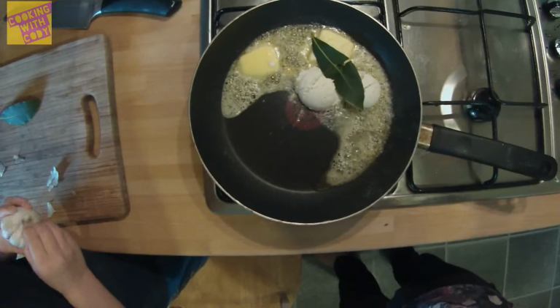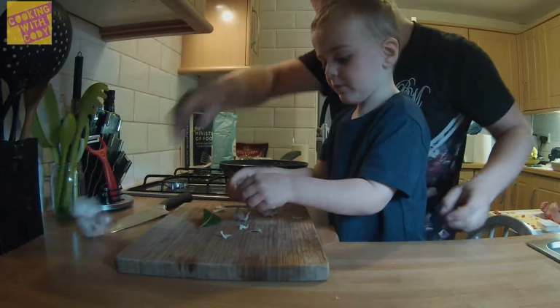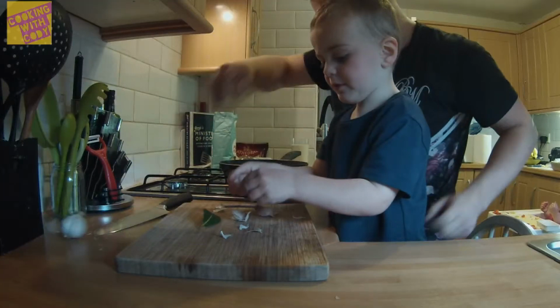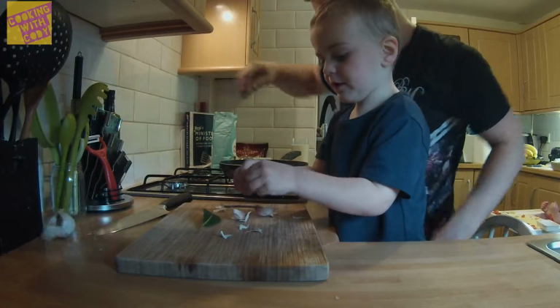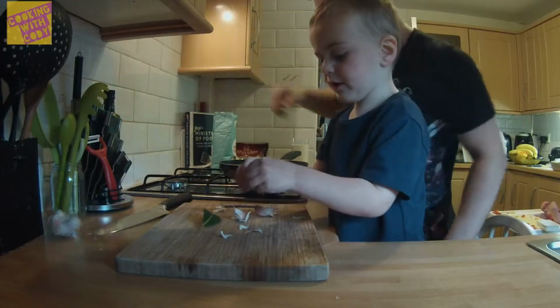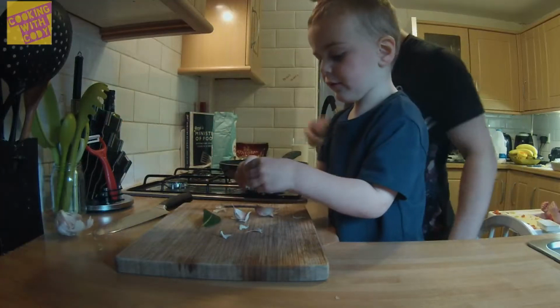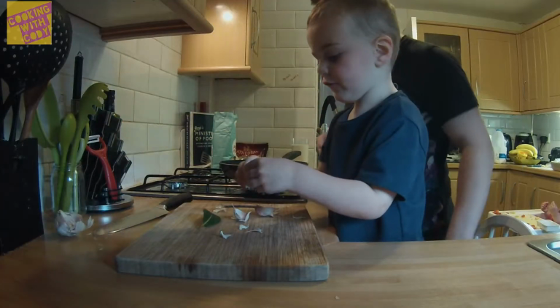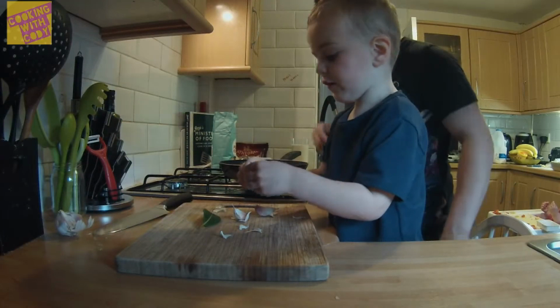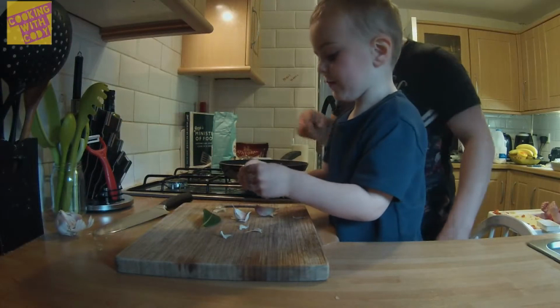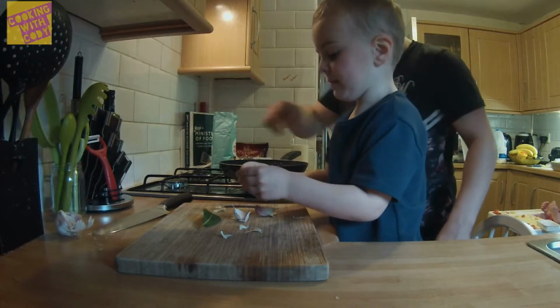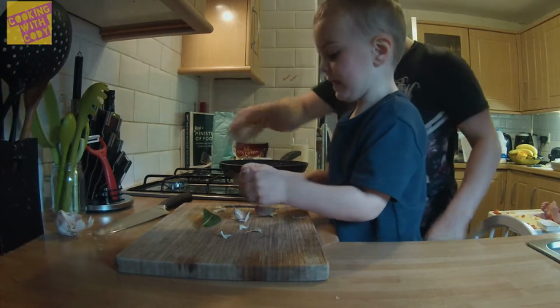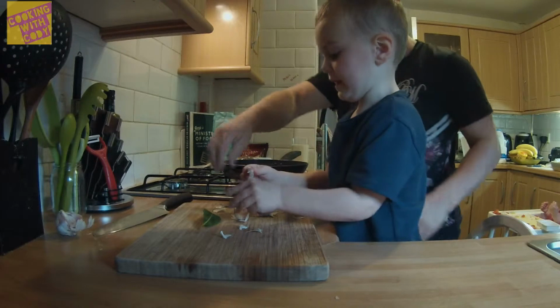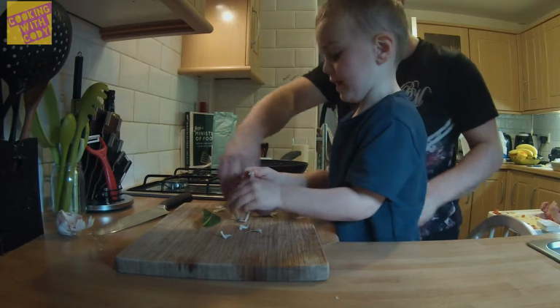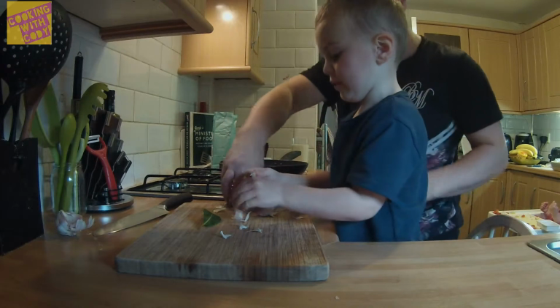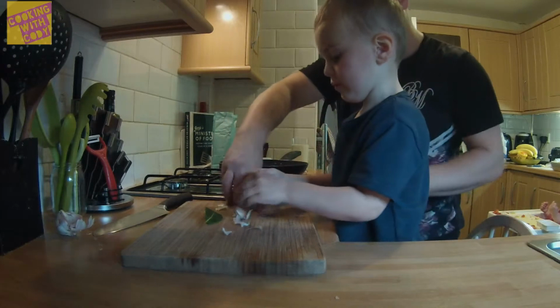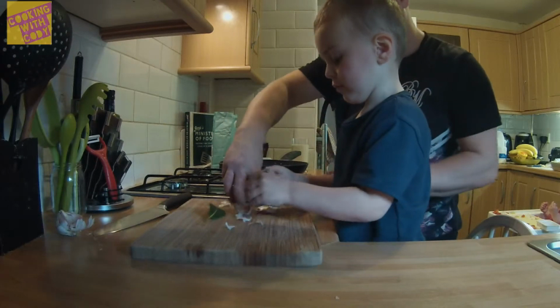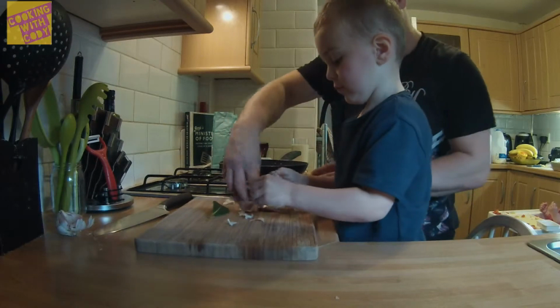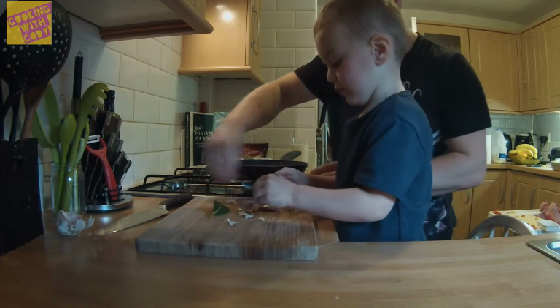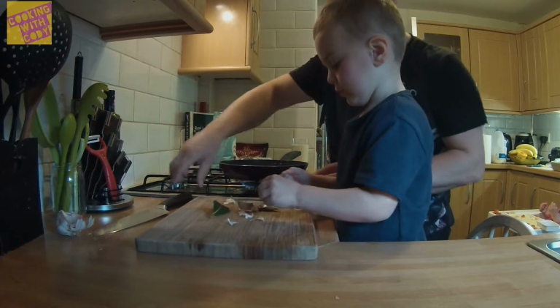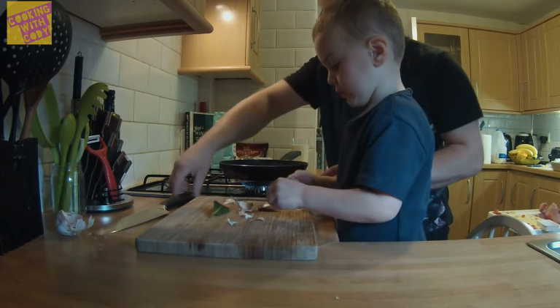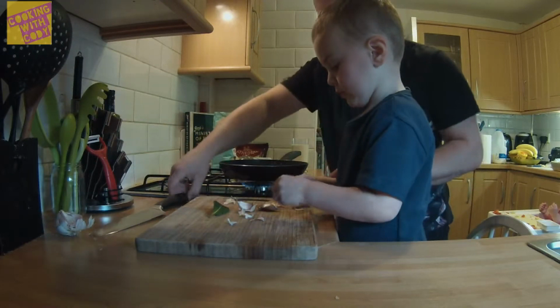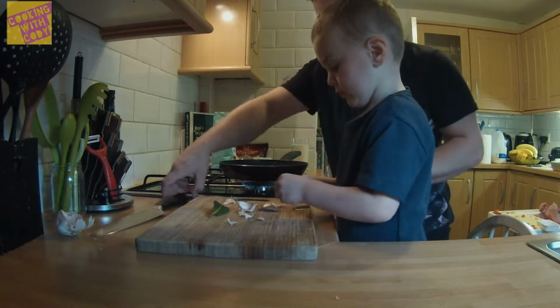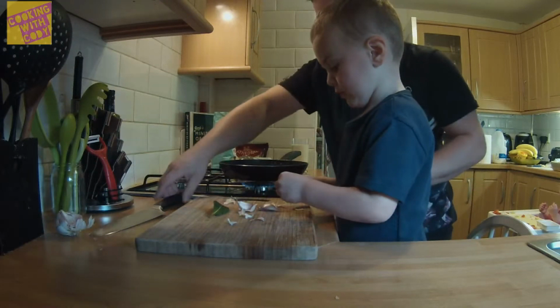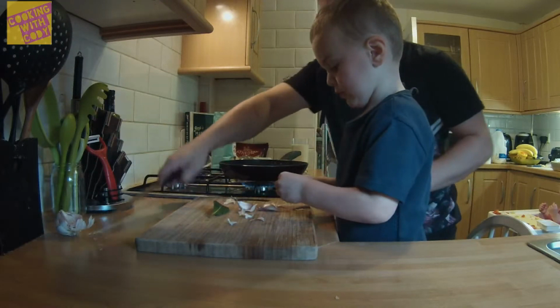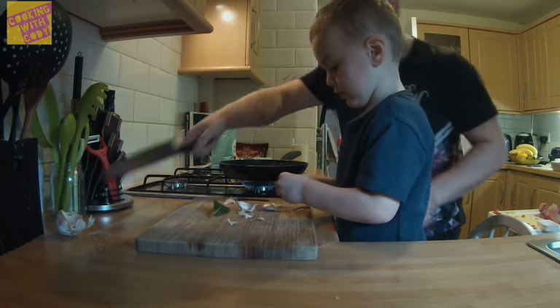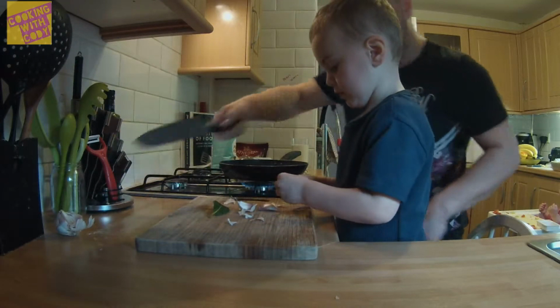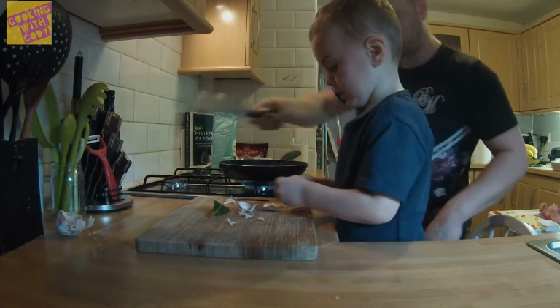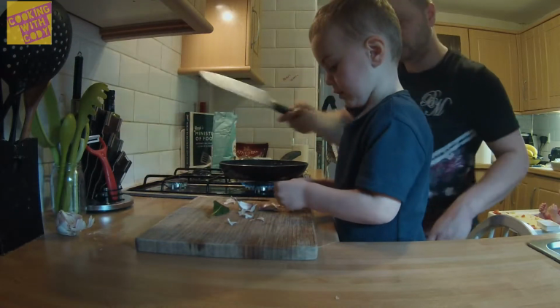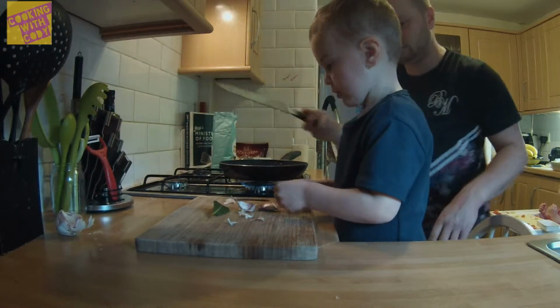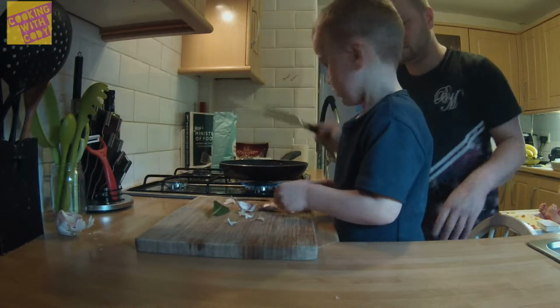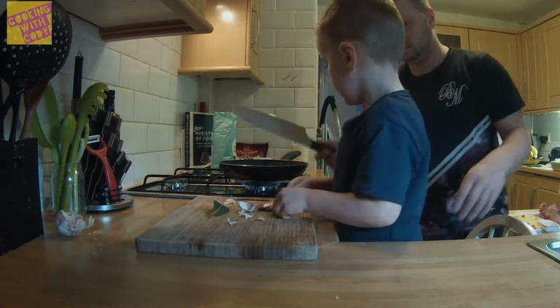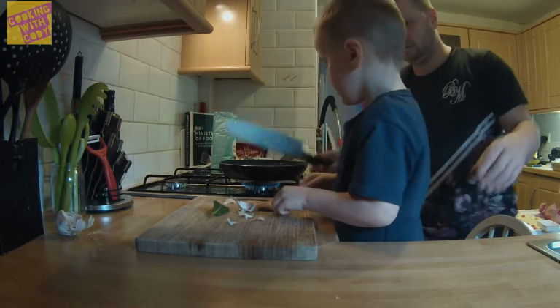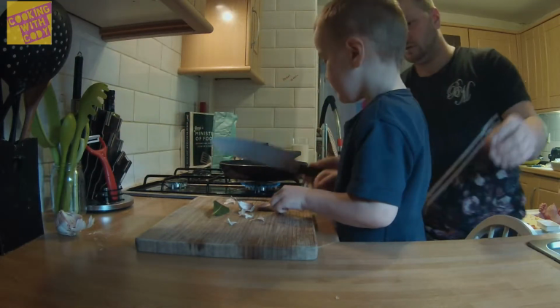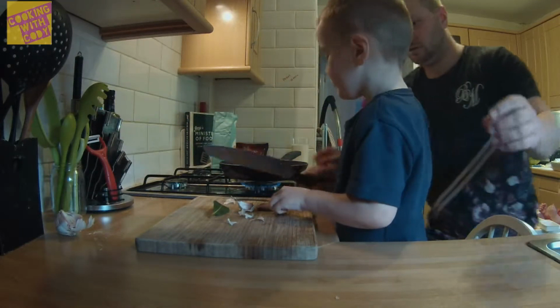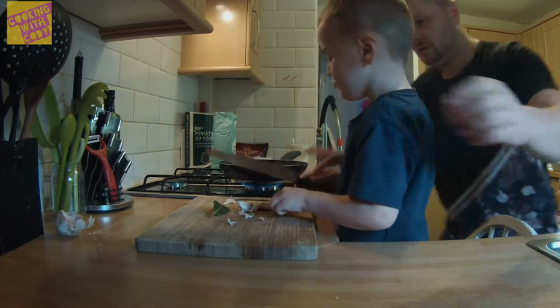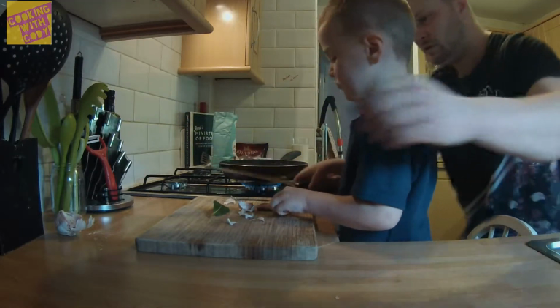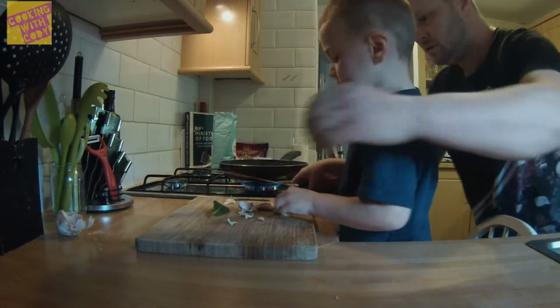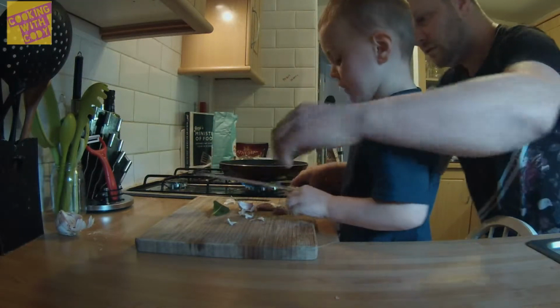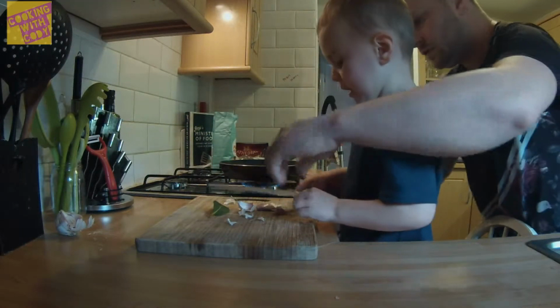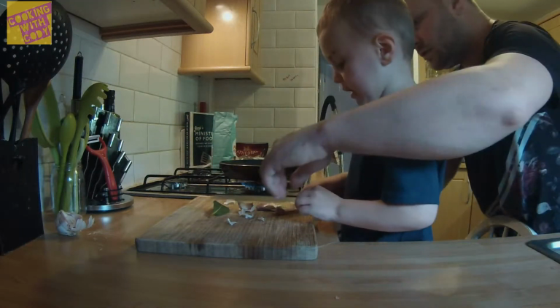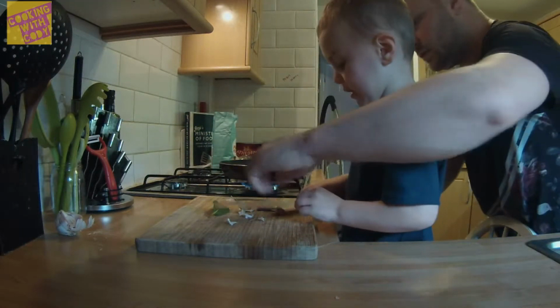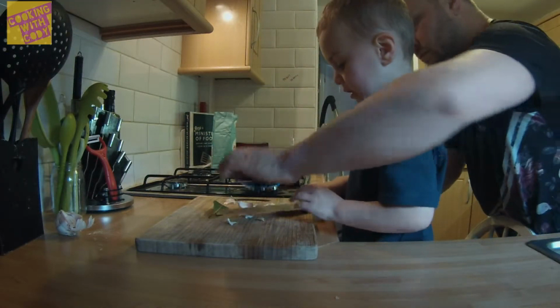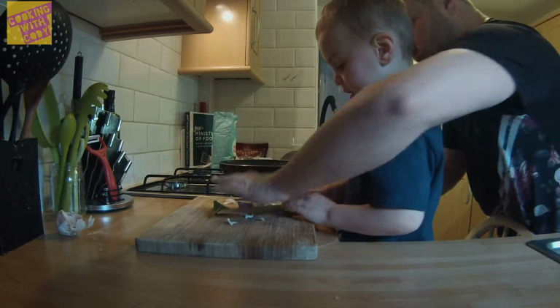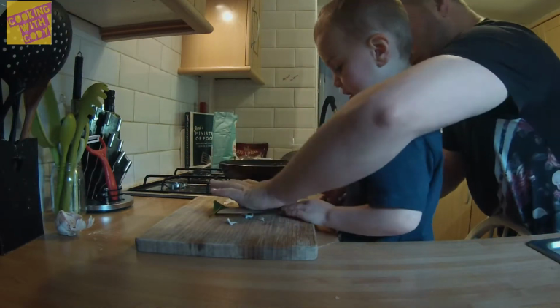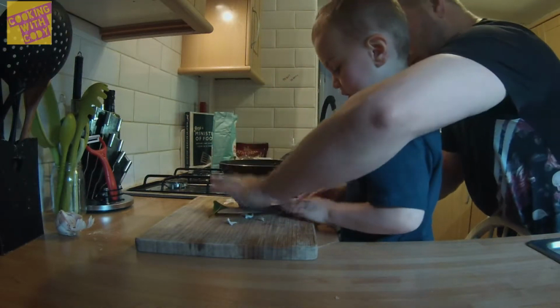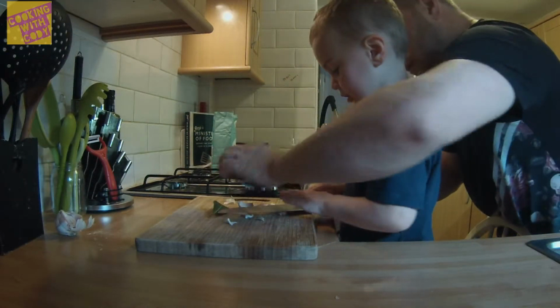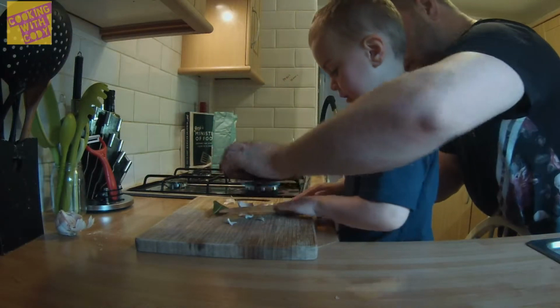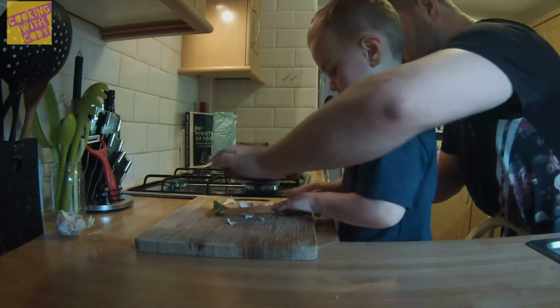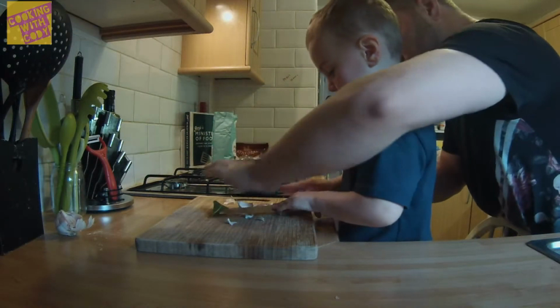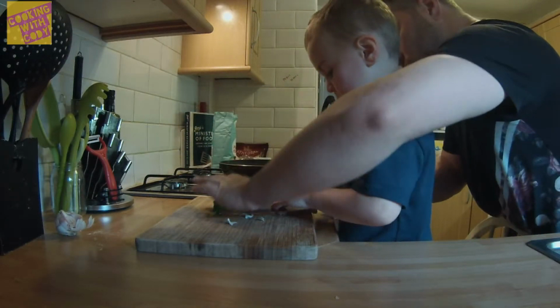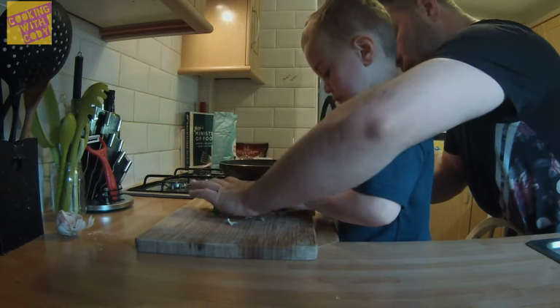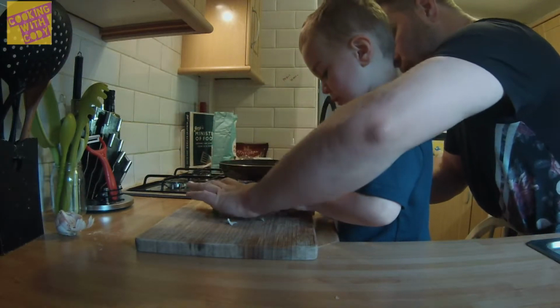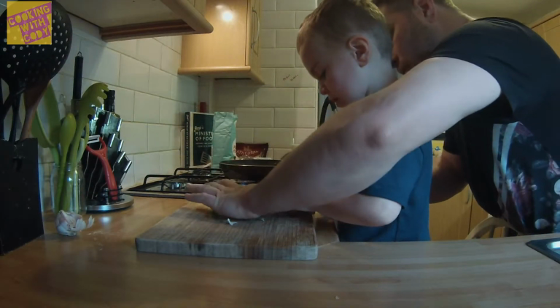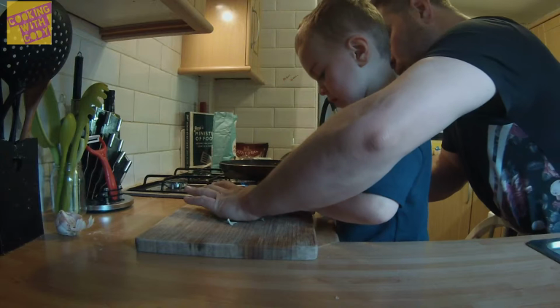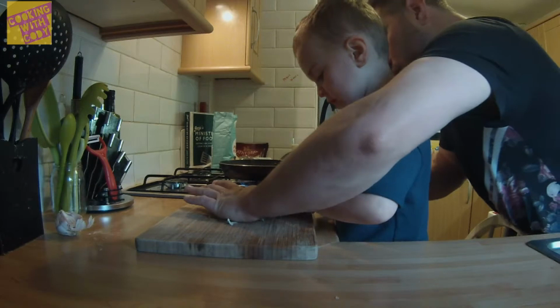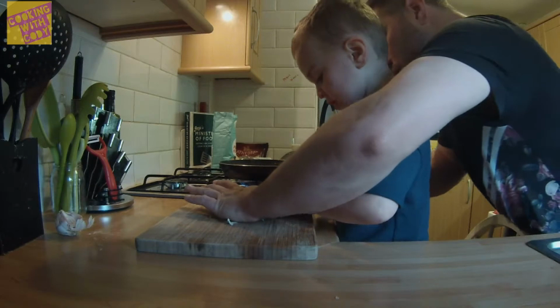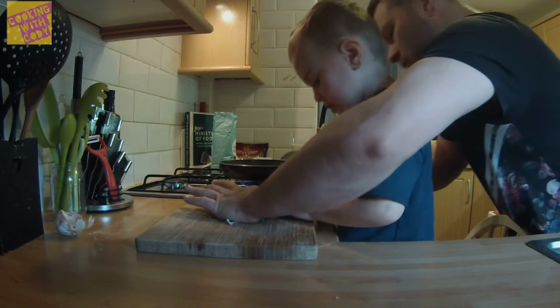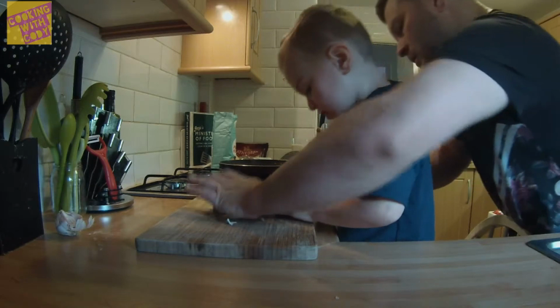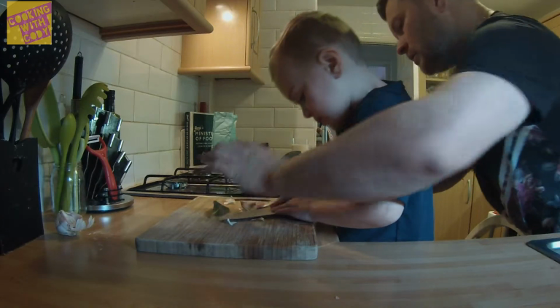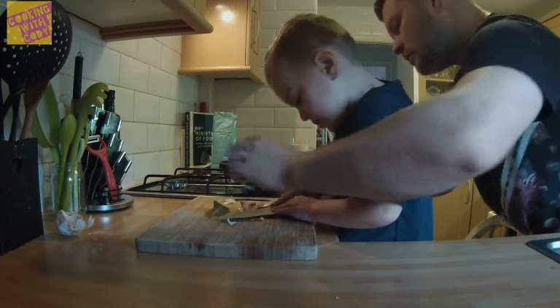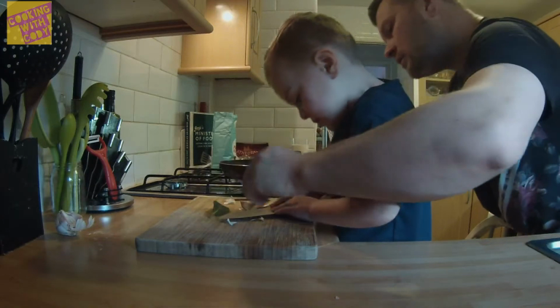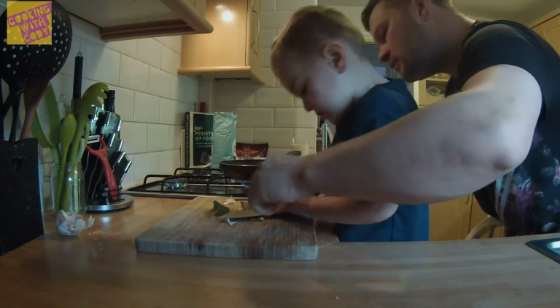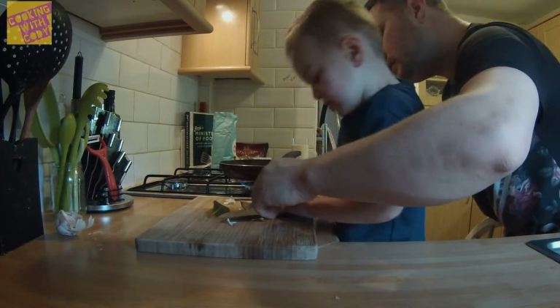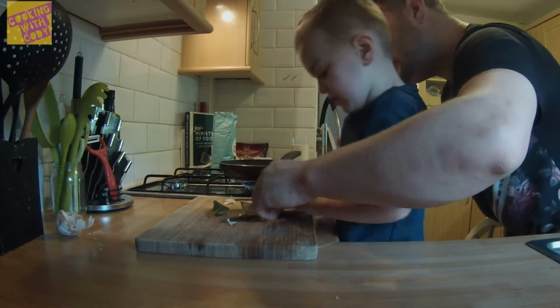I want them to bite it now. No, you need to cut them first. Shall I cut them? Yeah. Should I squash it? Yeah, that's it. That's it.